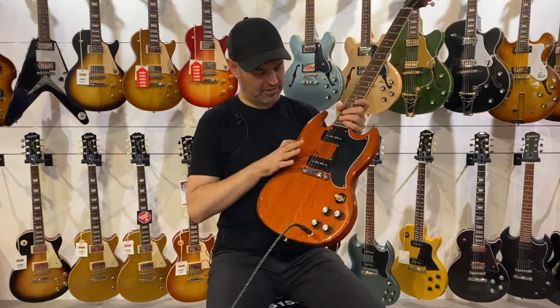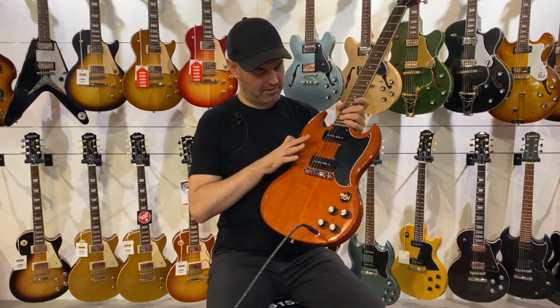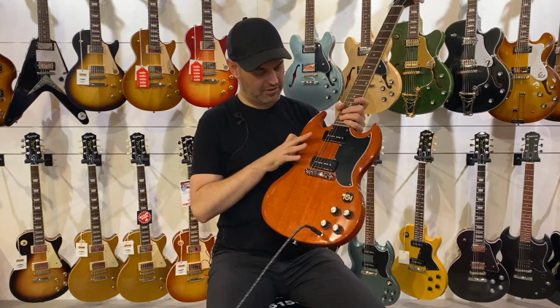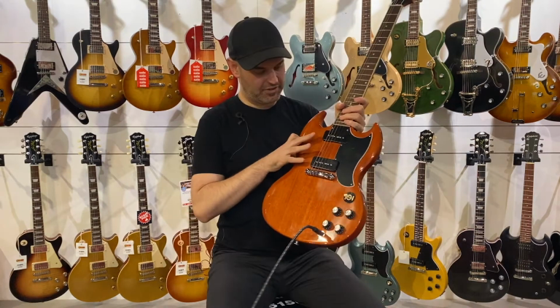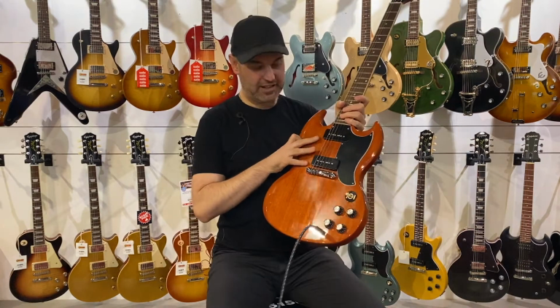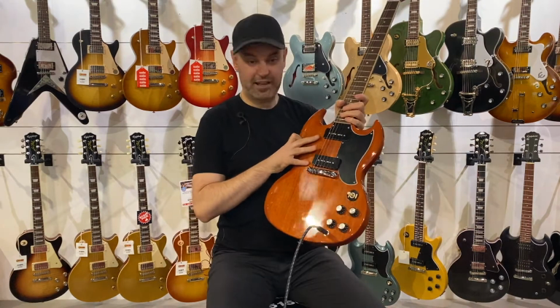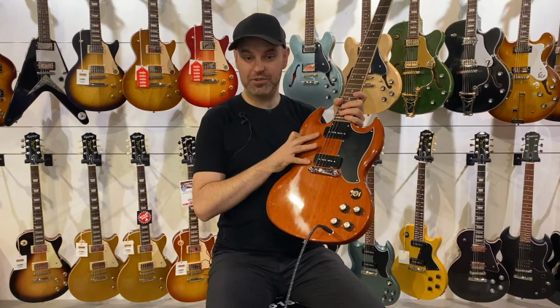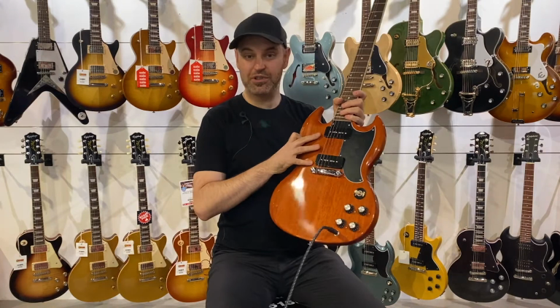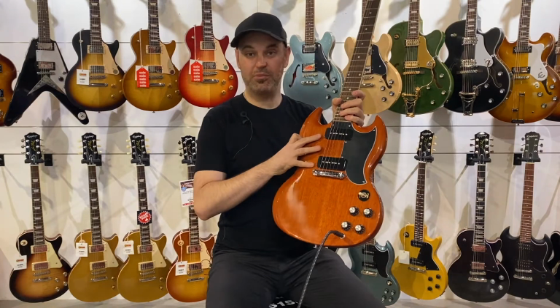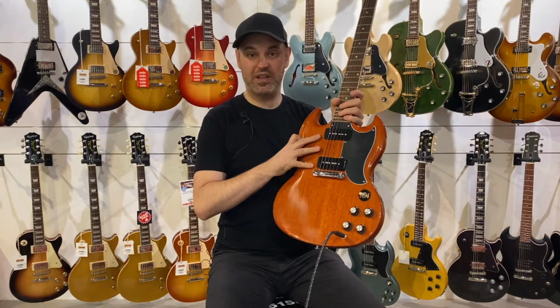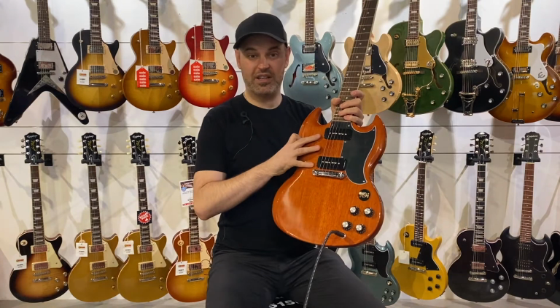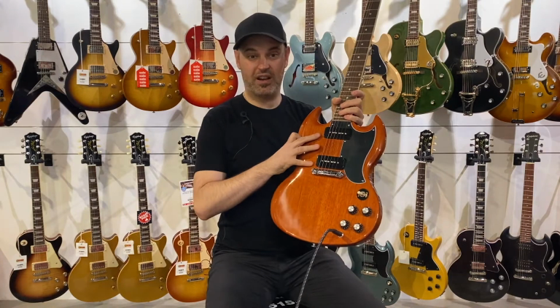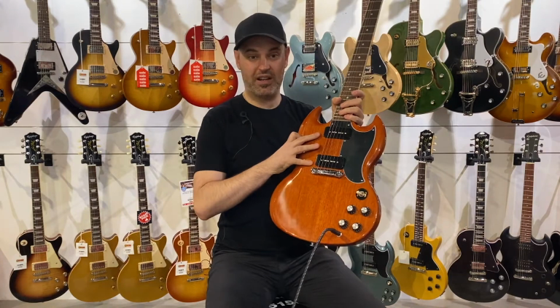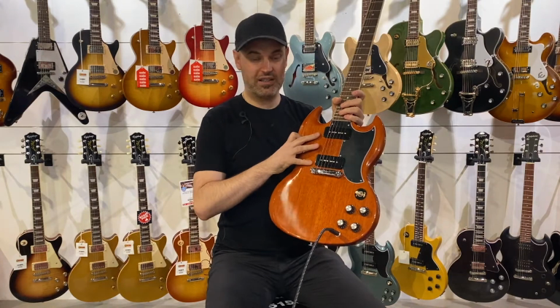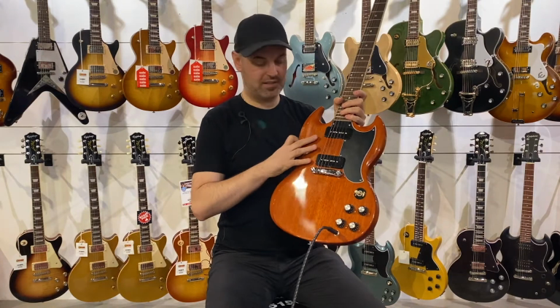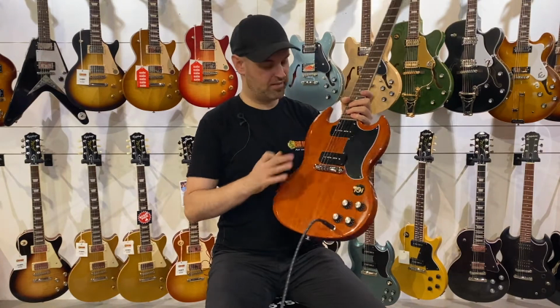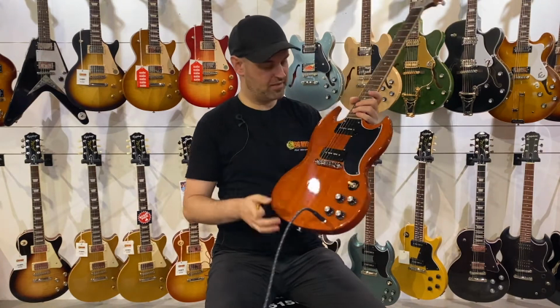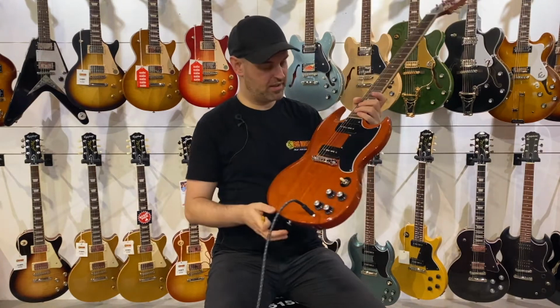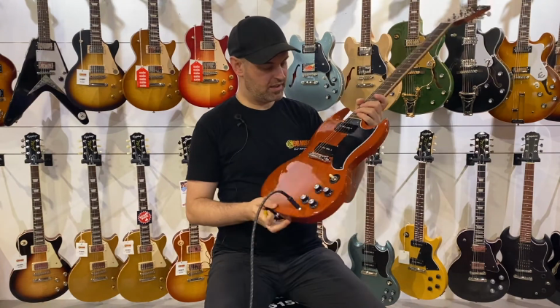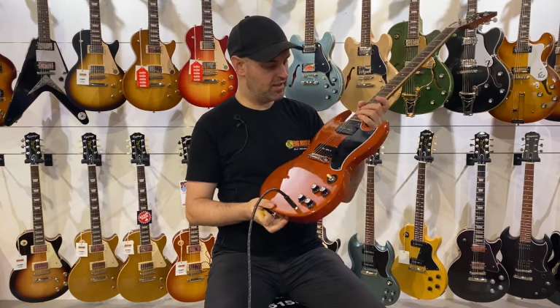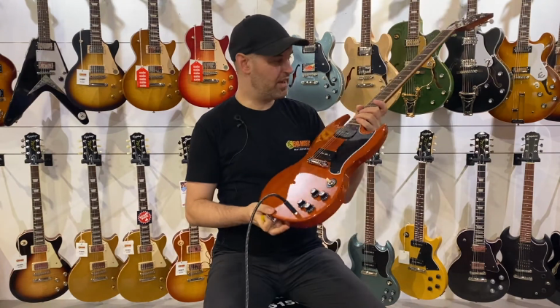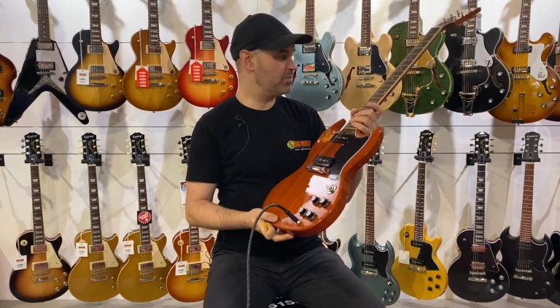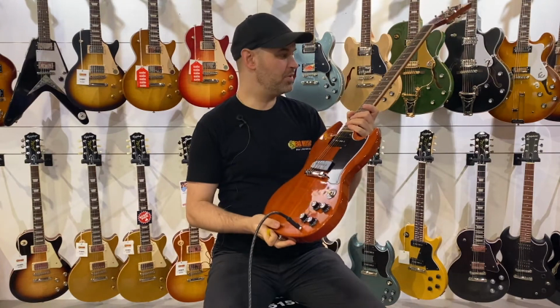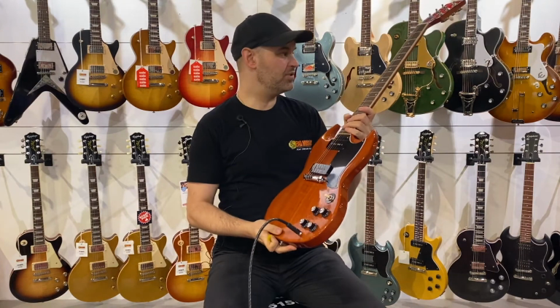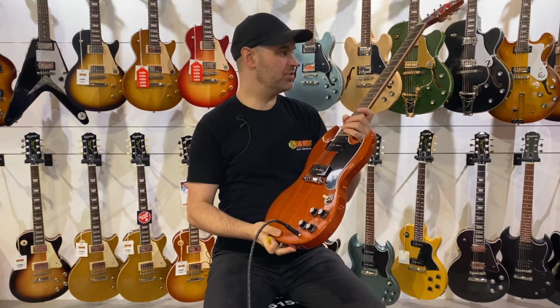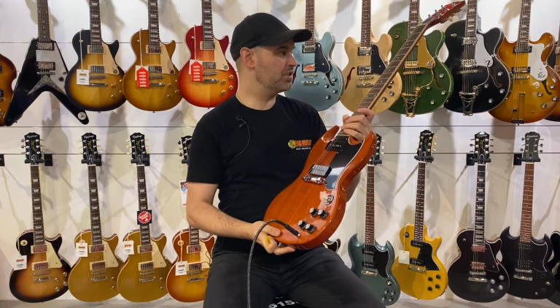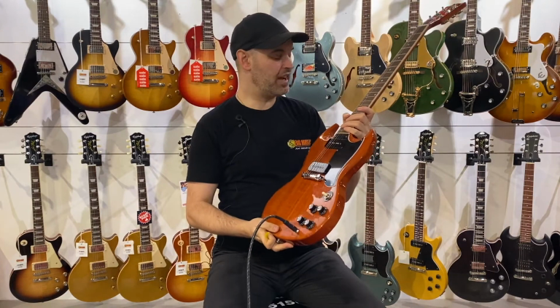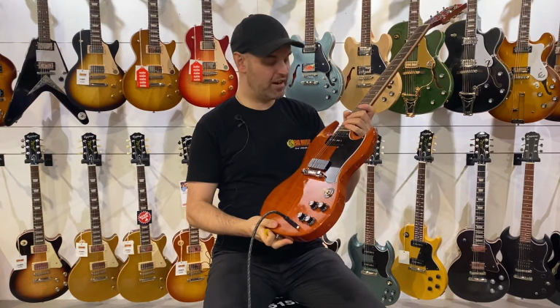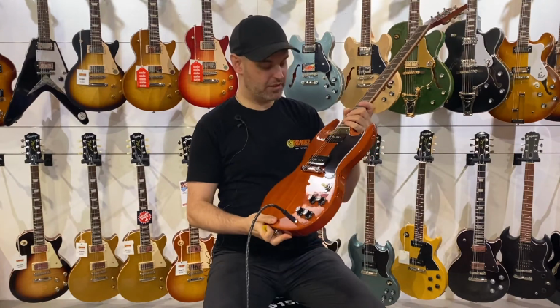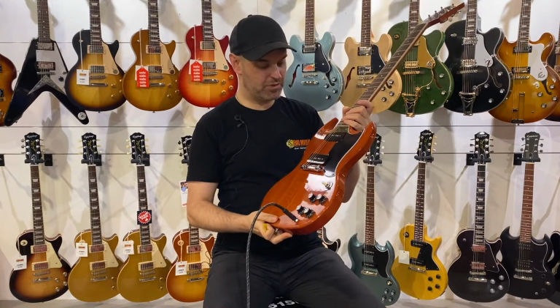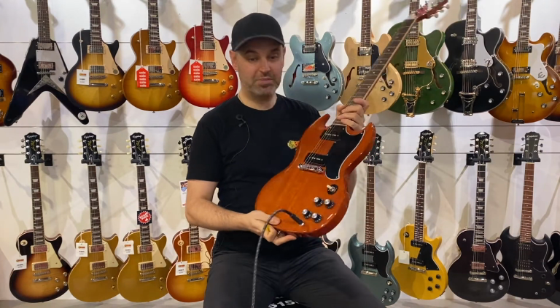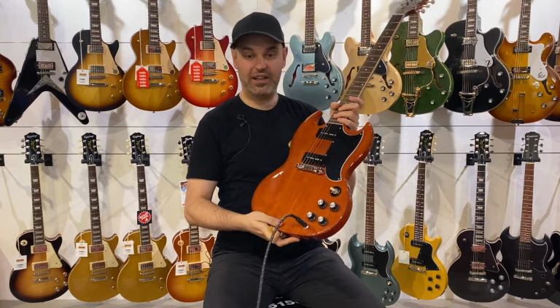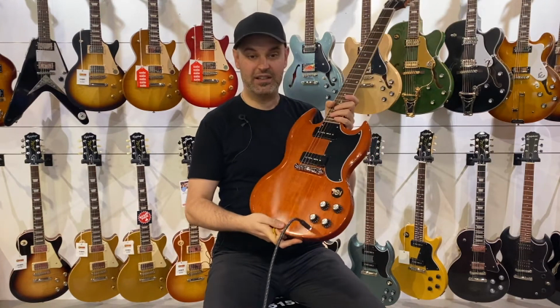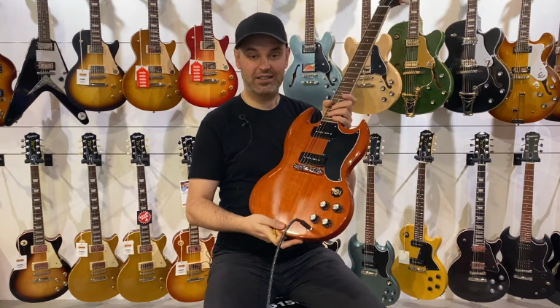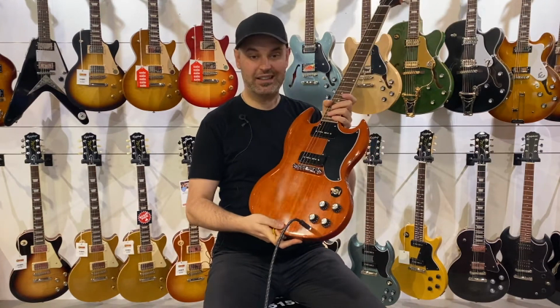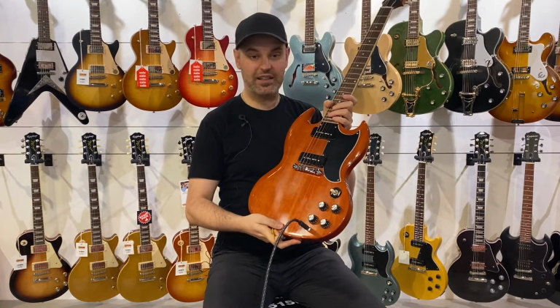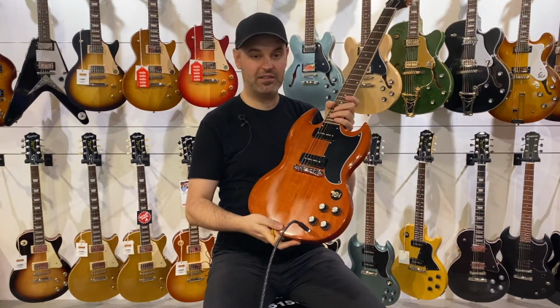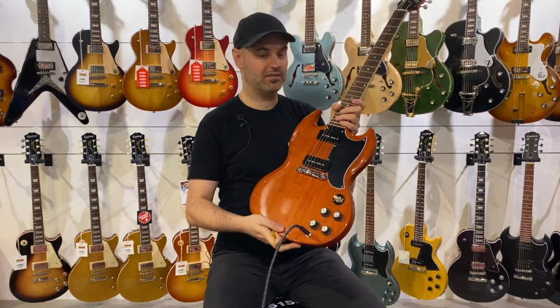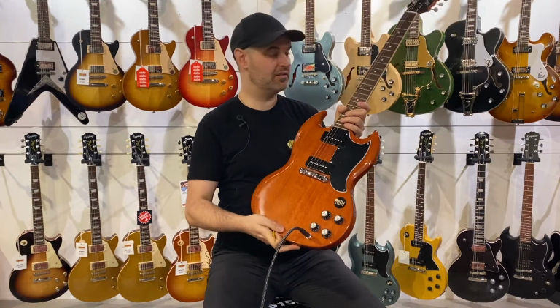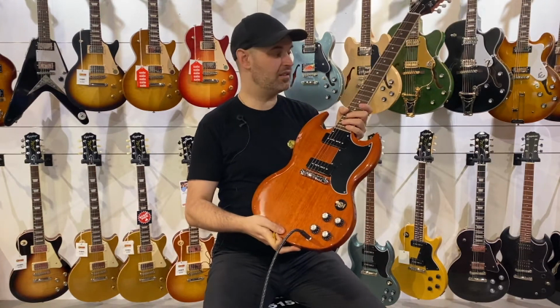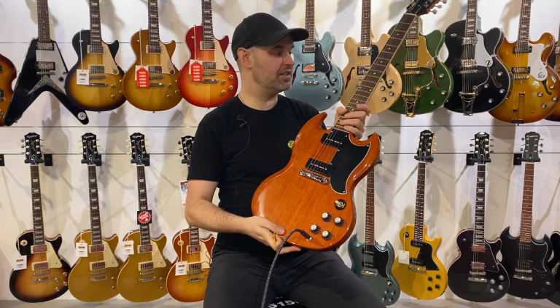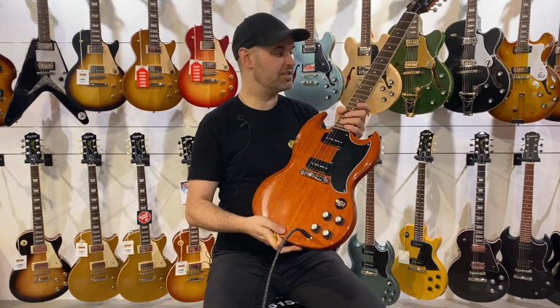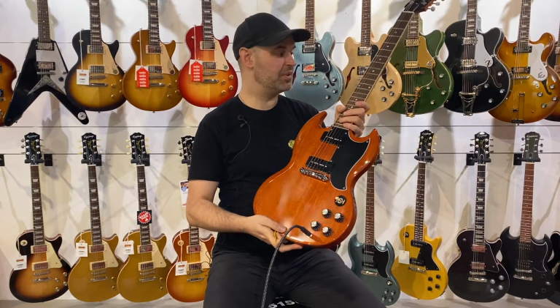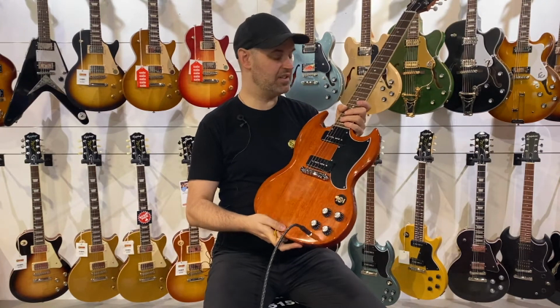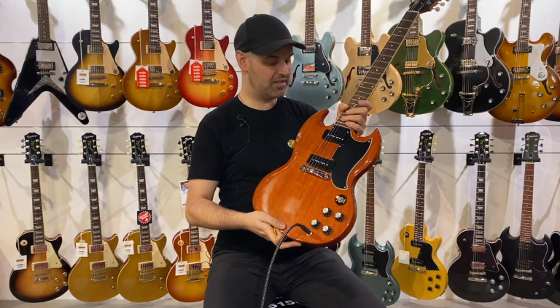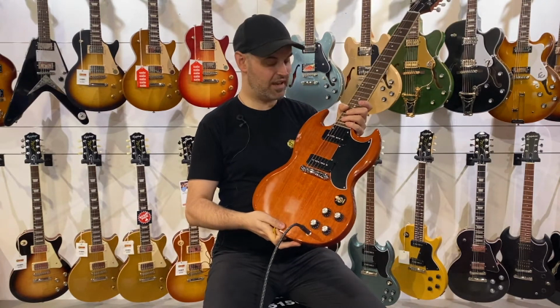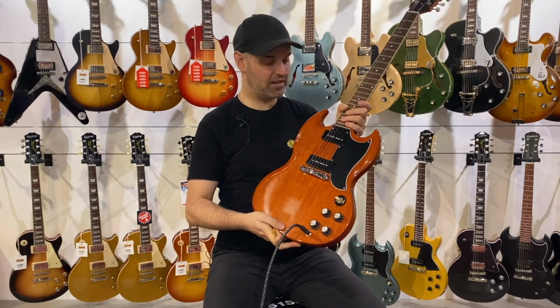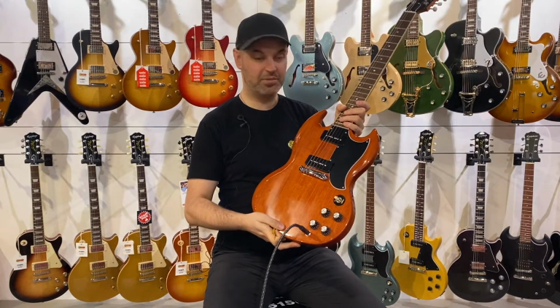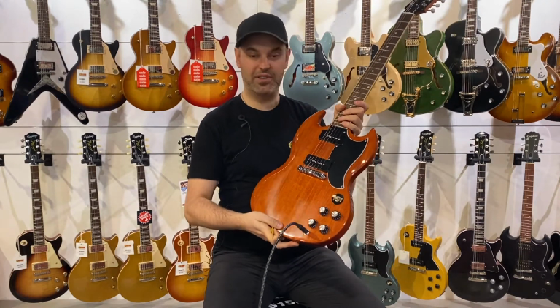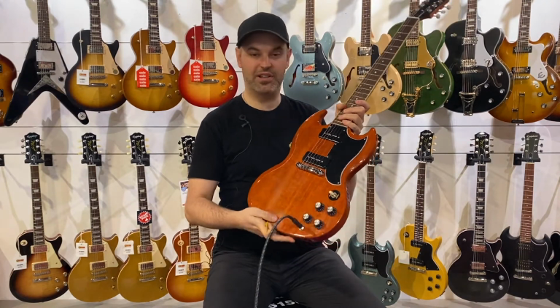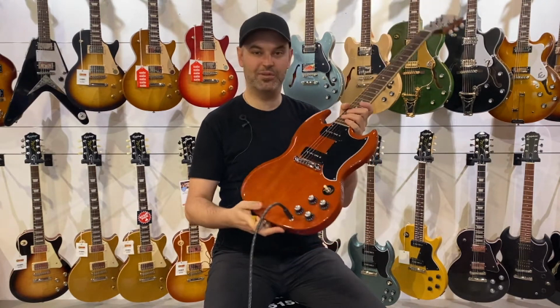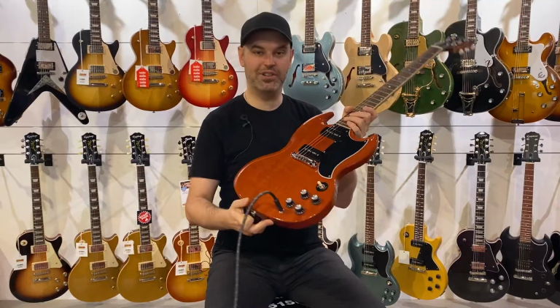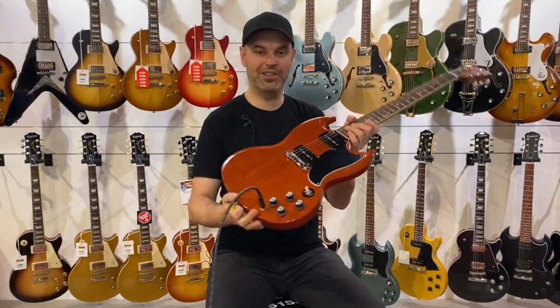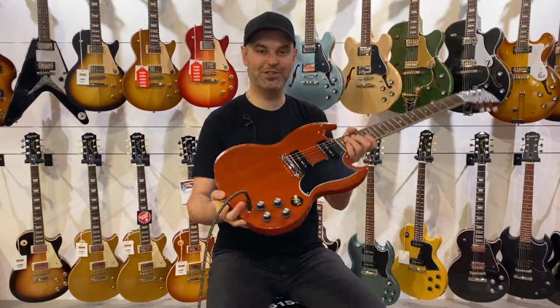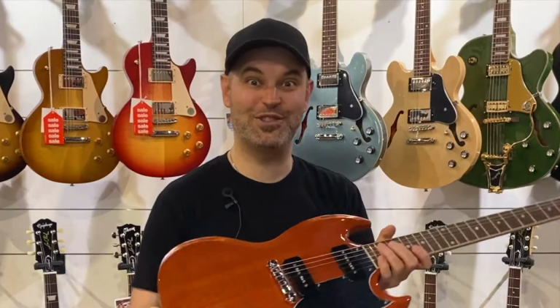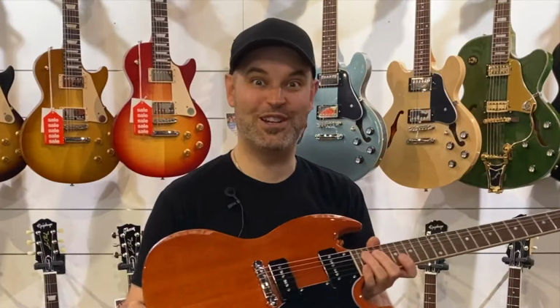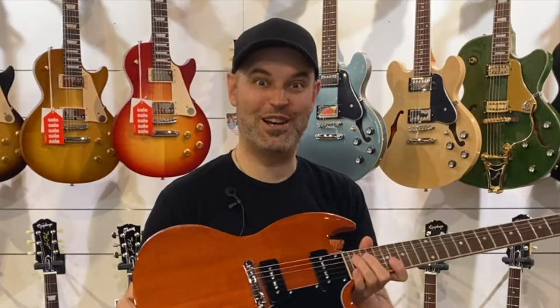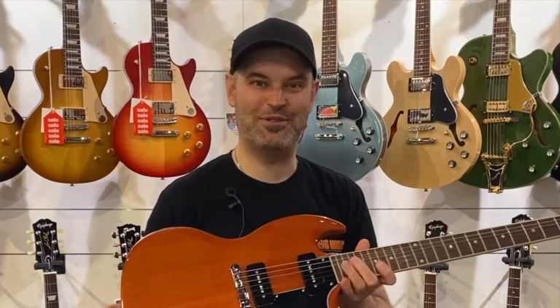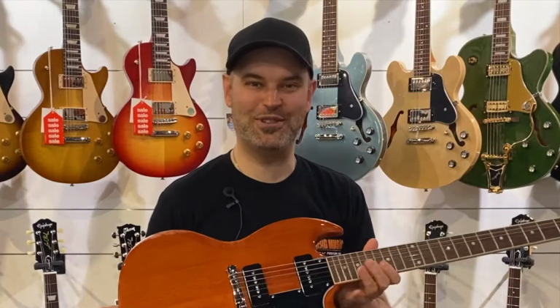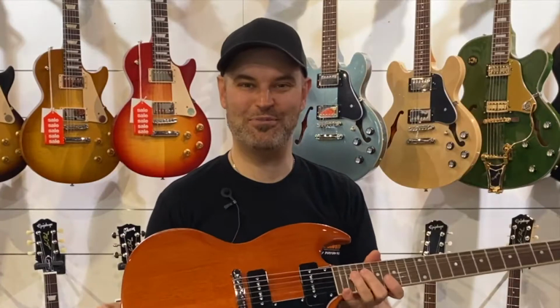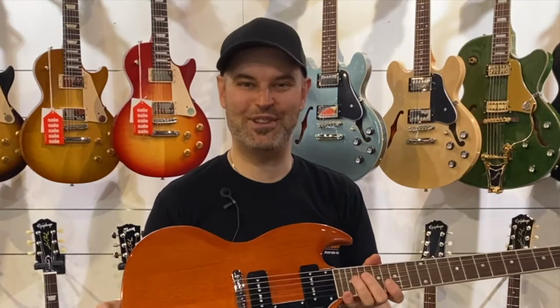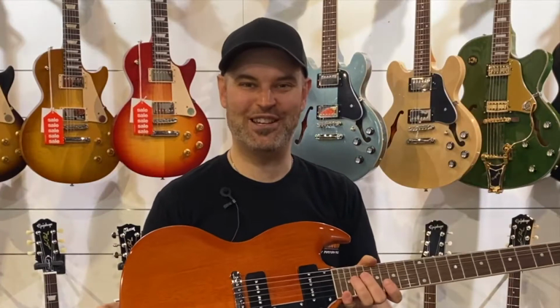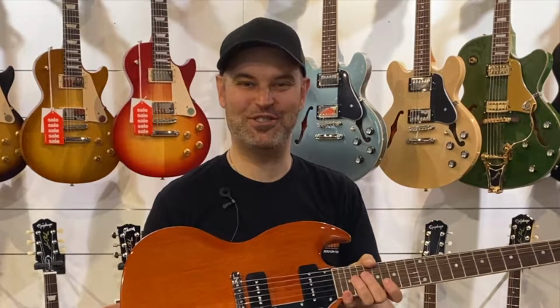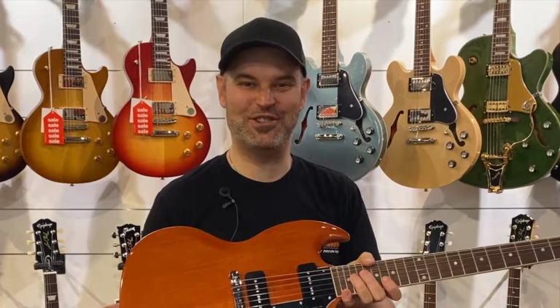Fitted out with two P90s. They have a beautiful clarity when played clean — a nice sweet sound, but then a really good snarl when you play it driven.